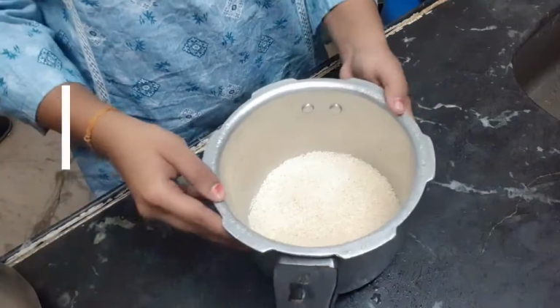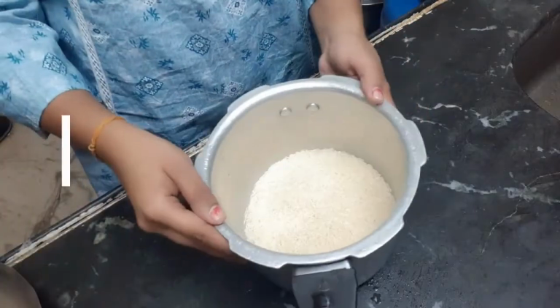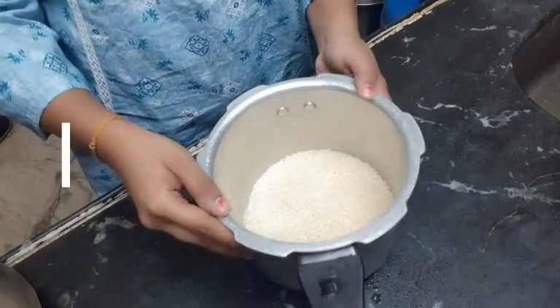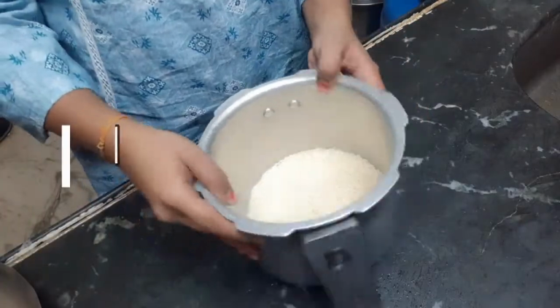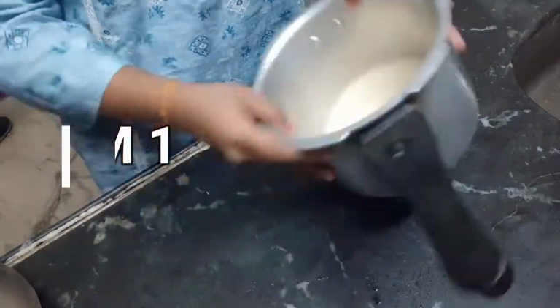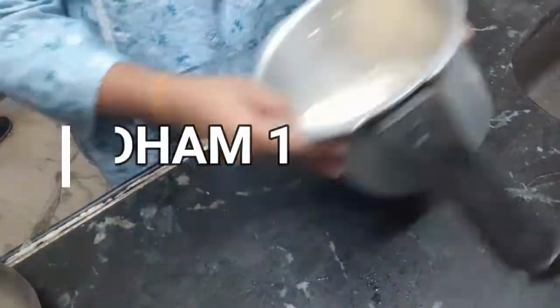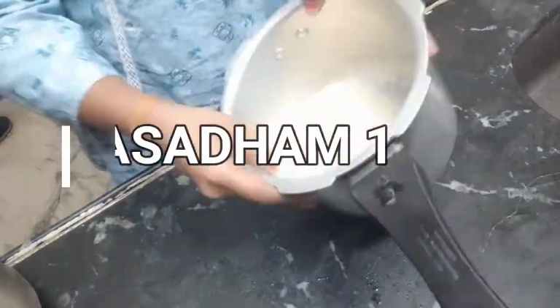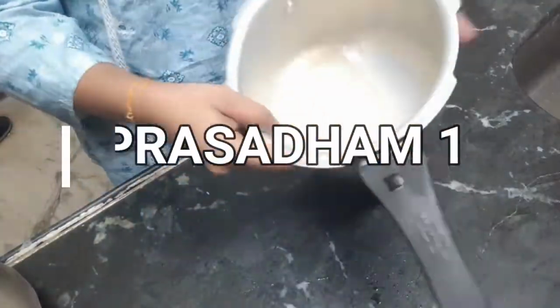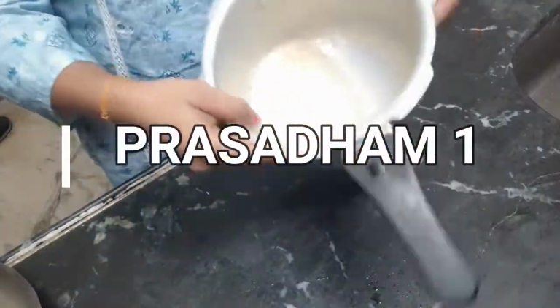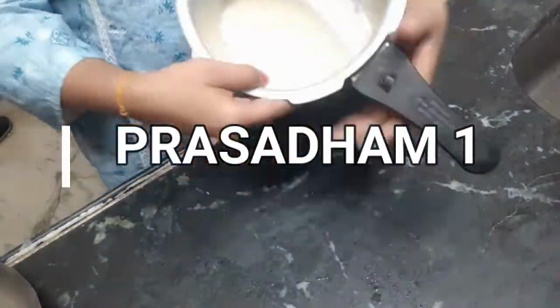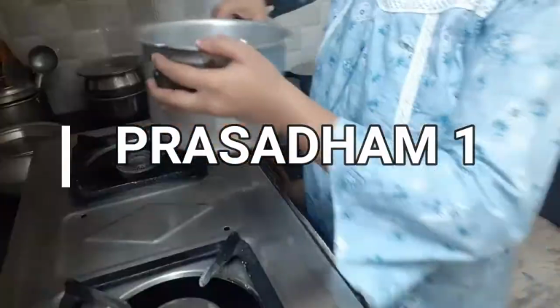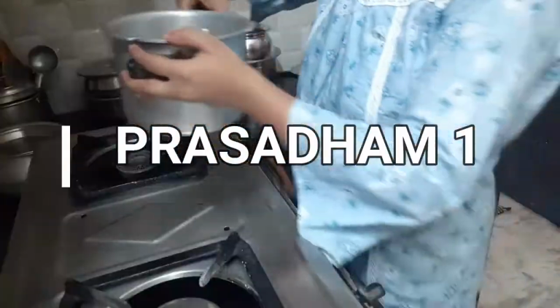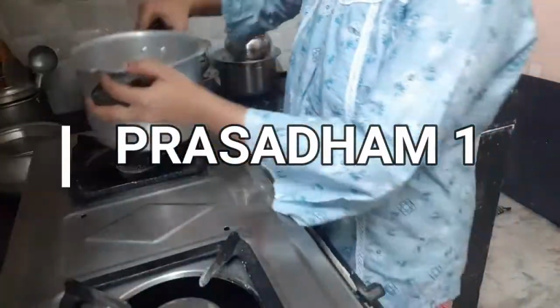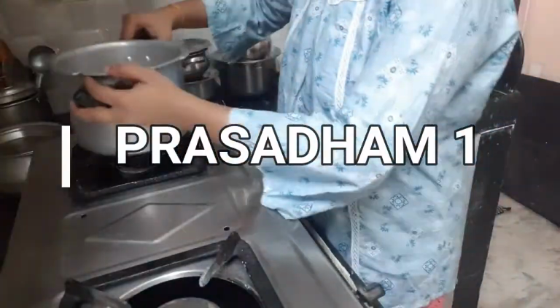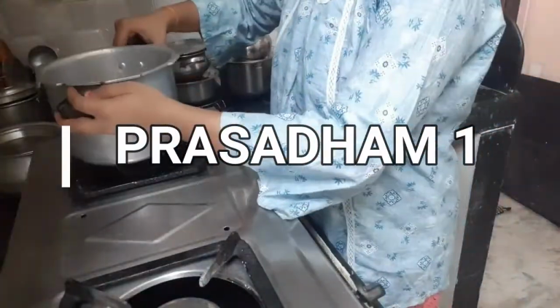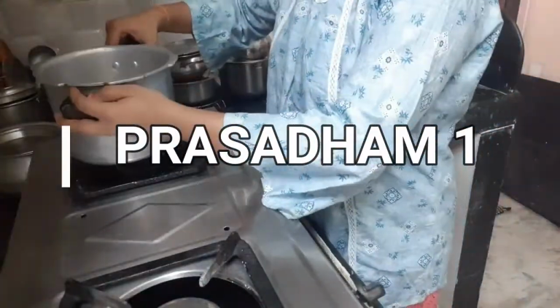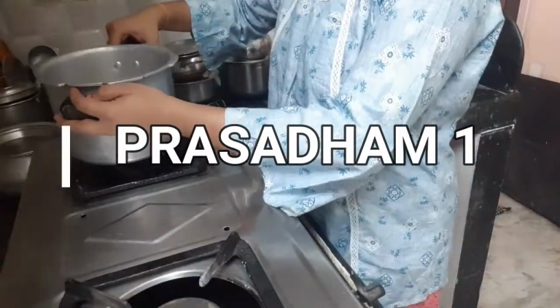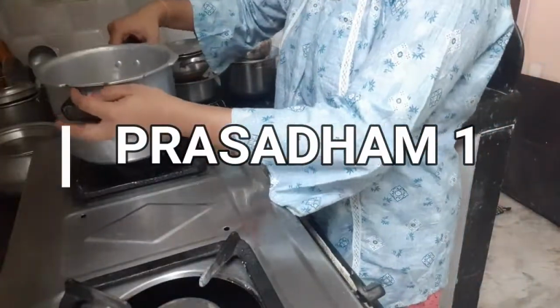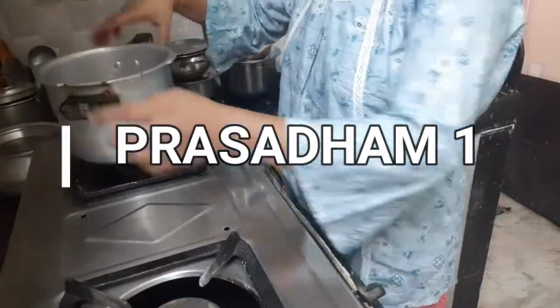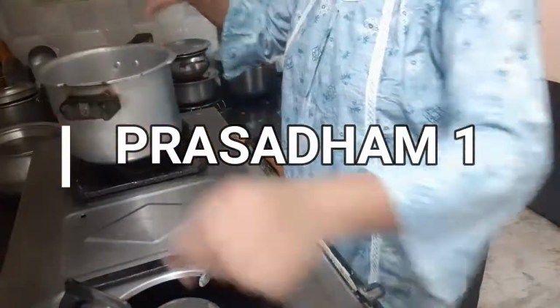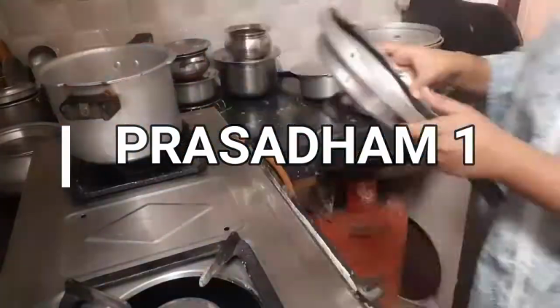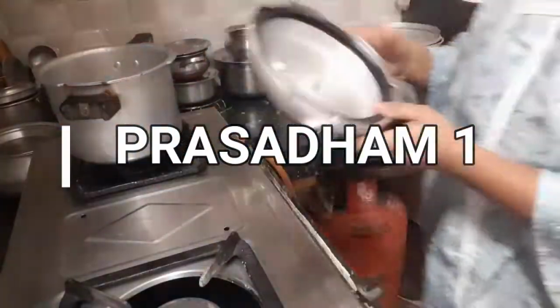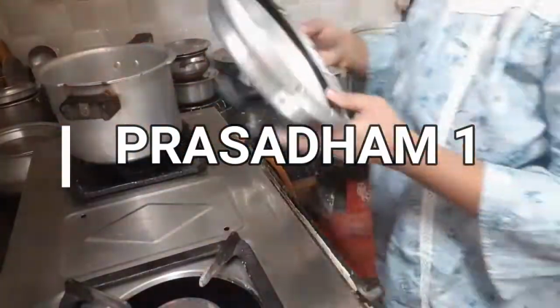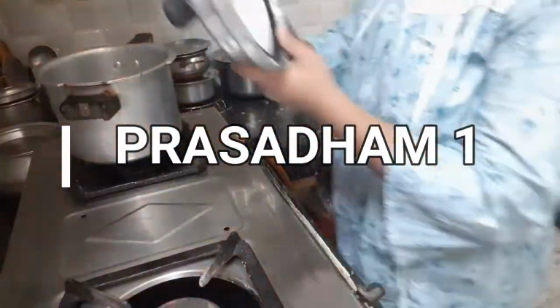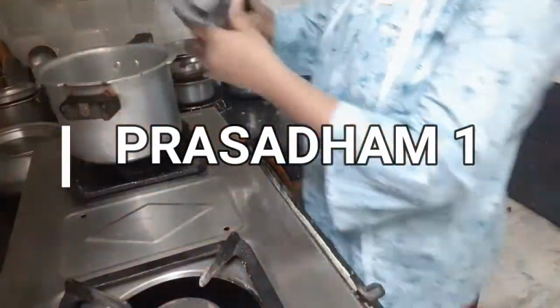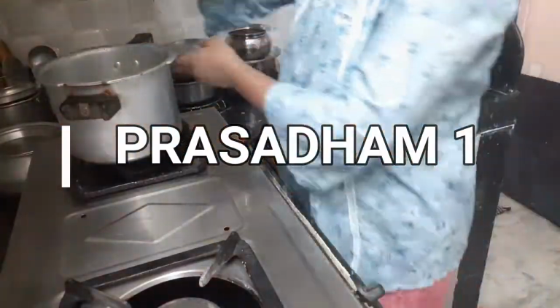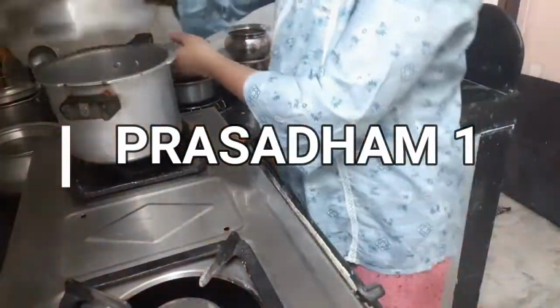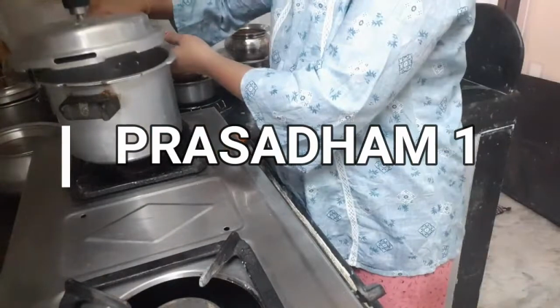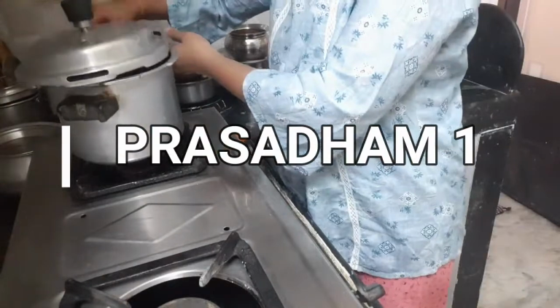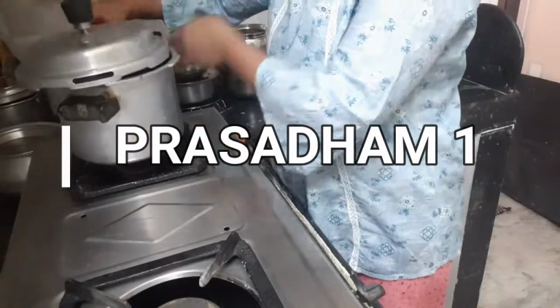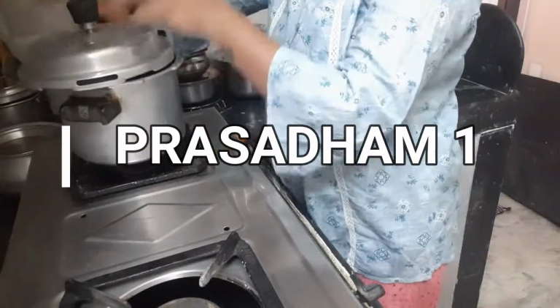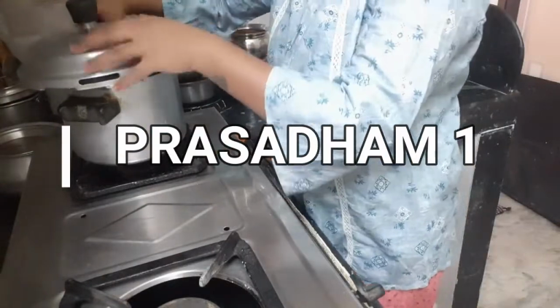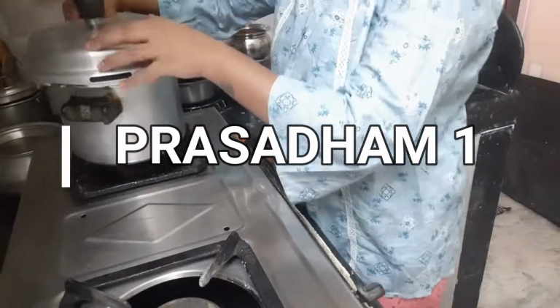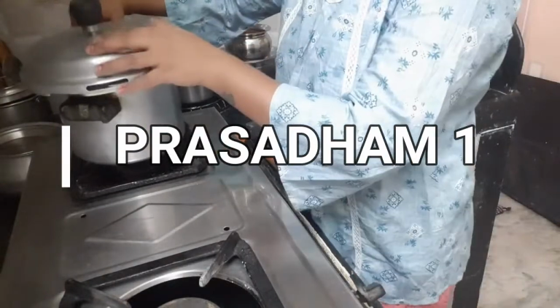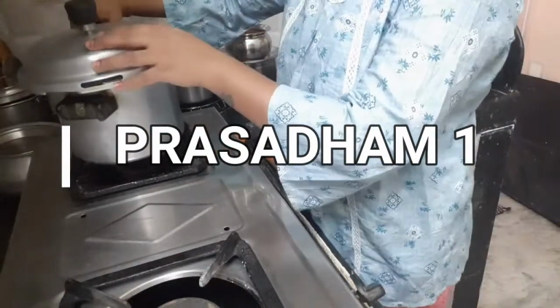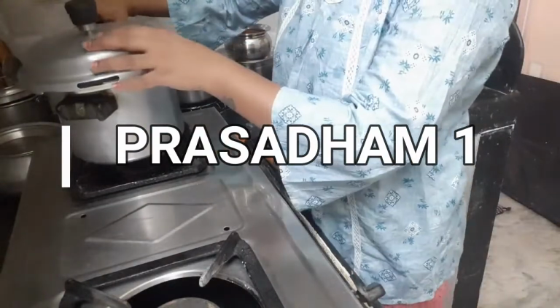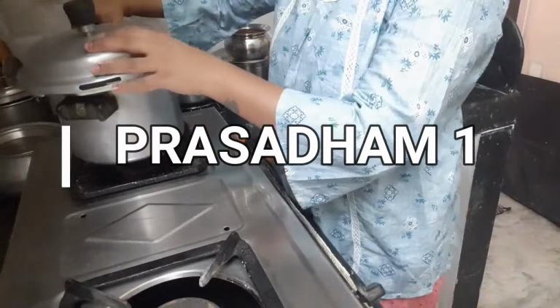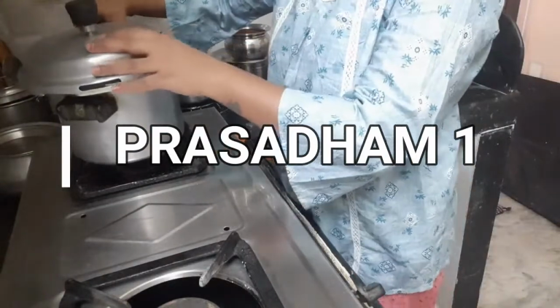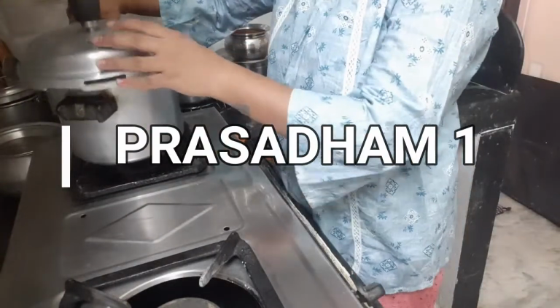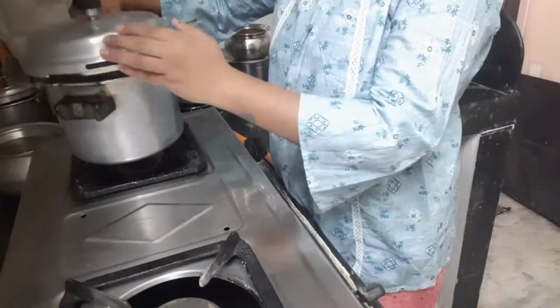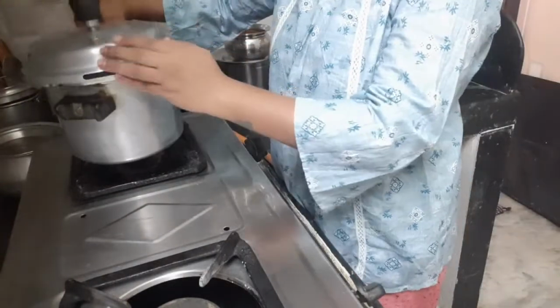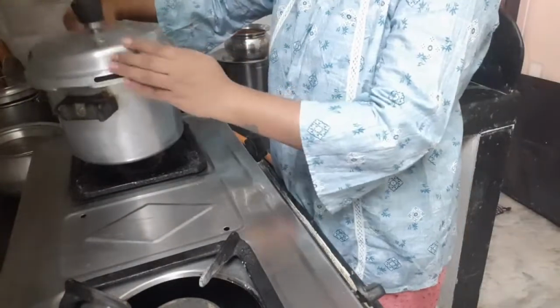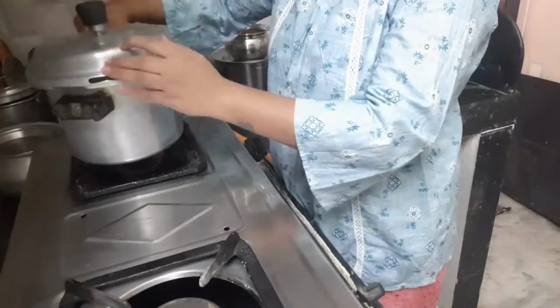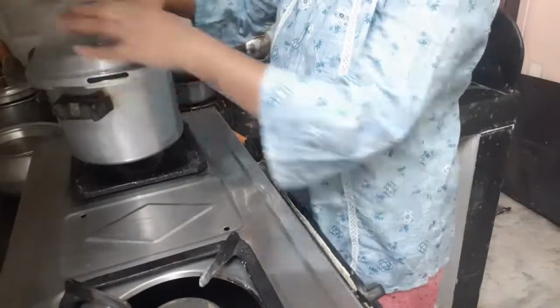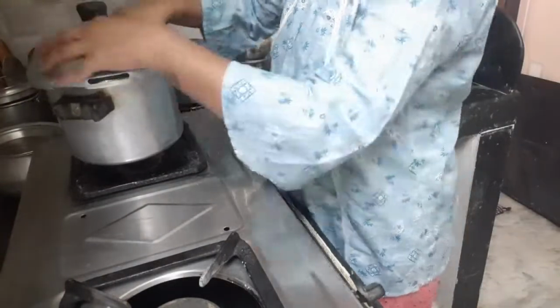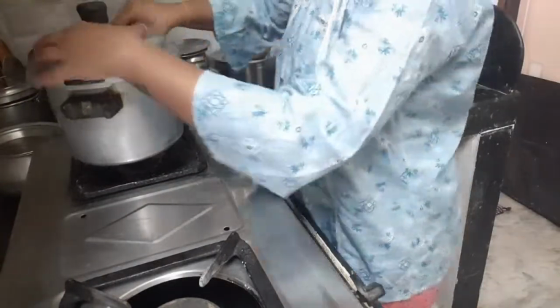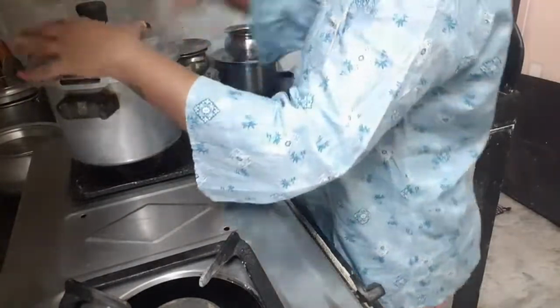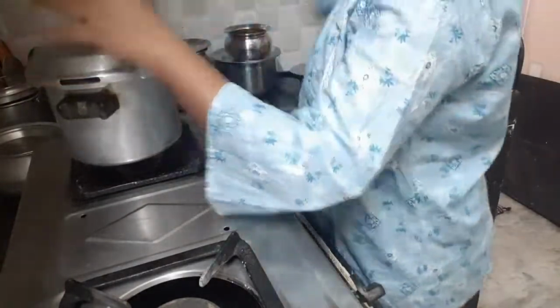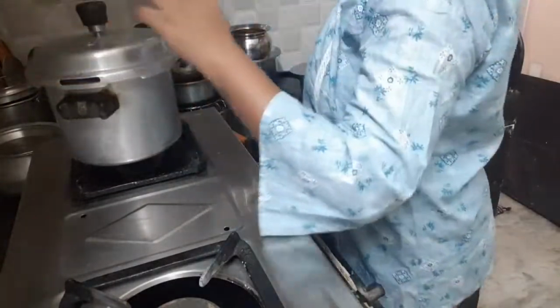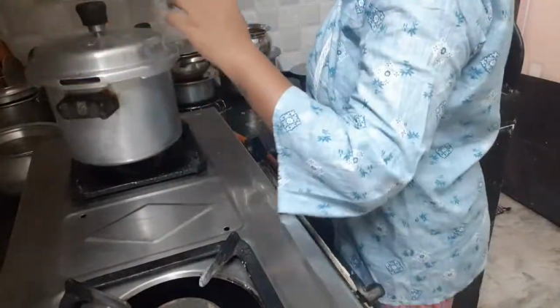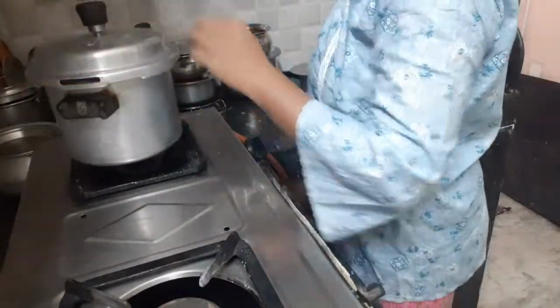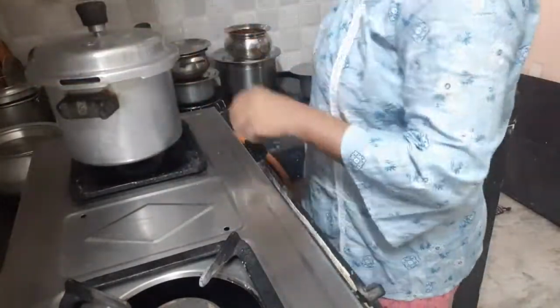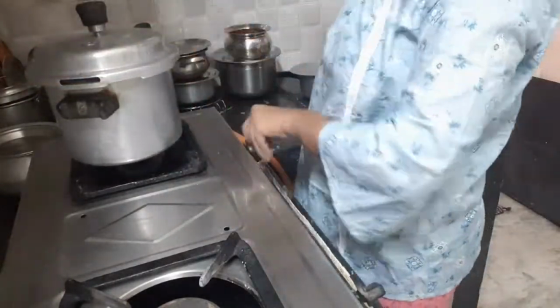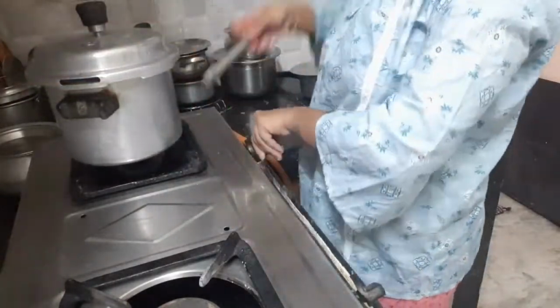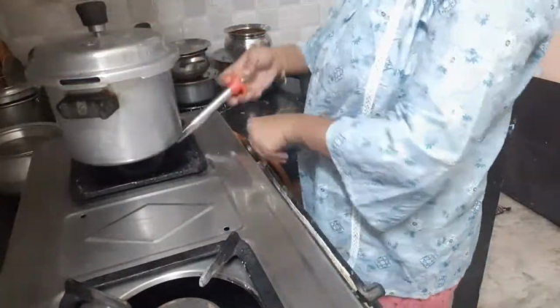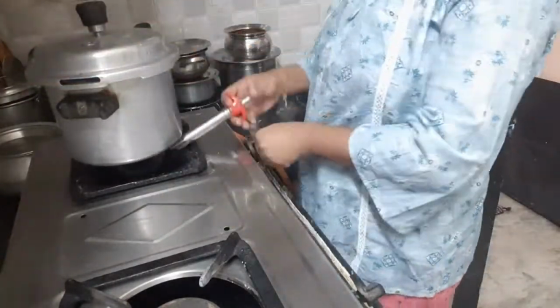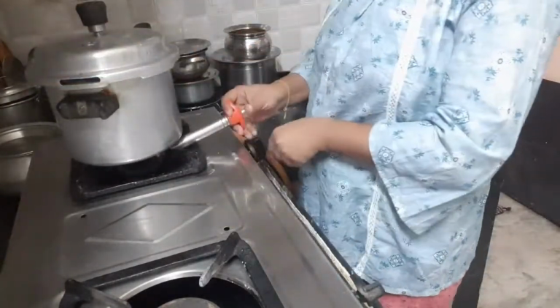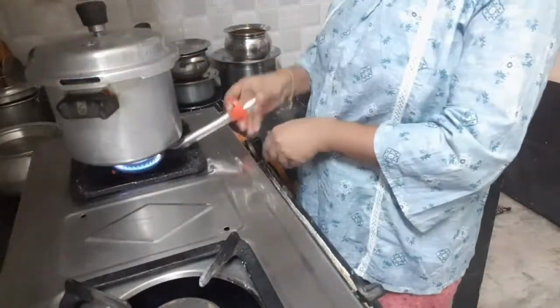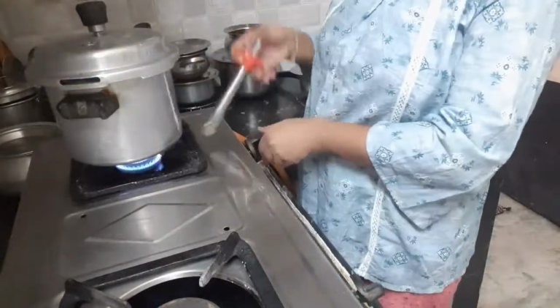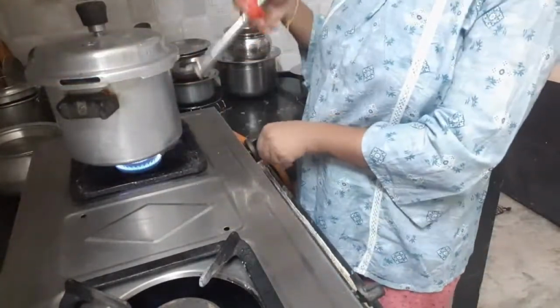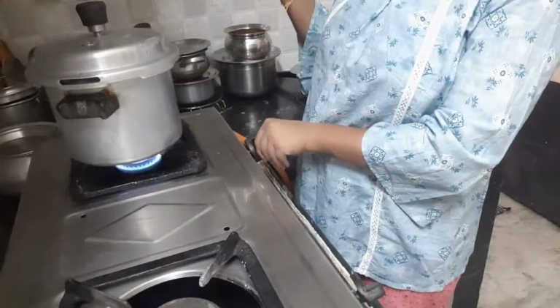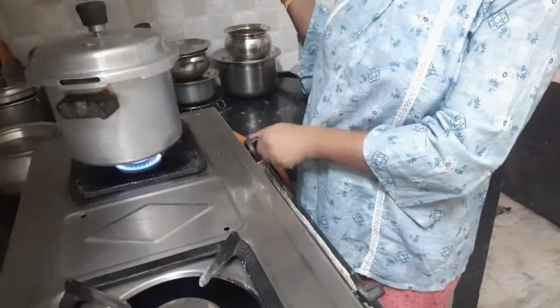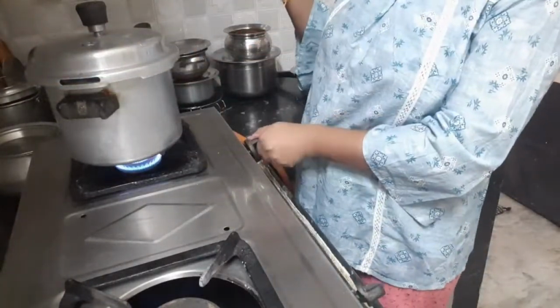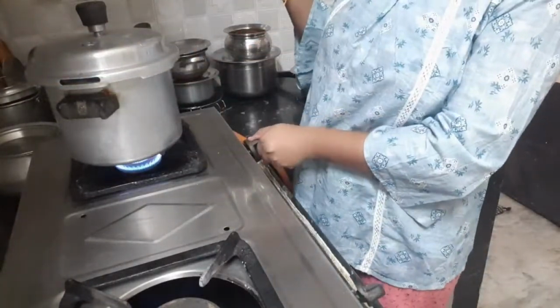Going to Kitchen. I will do all the prasadams simultaneously.